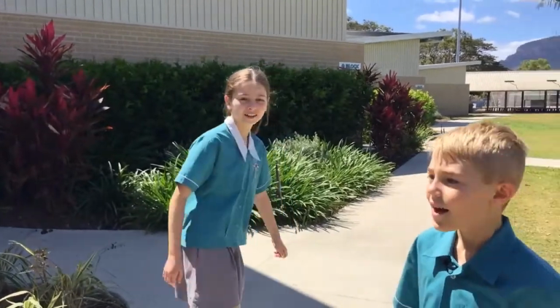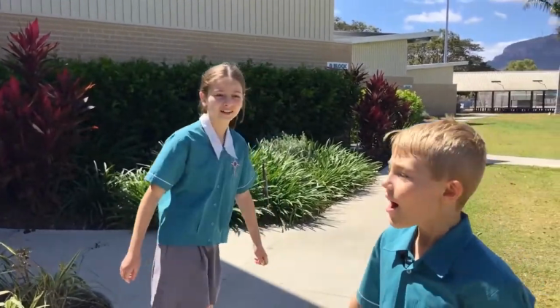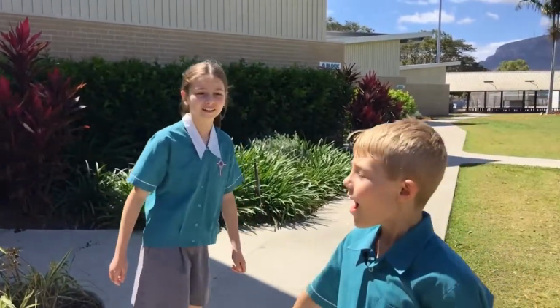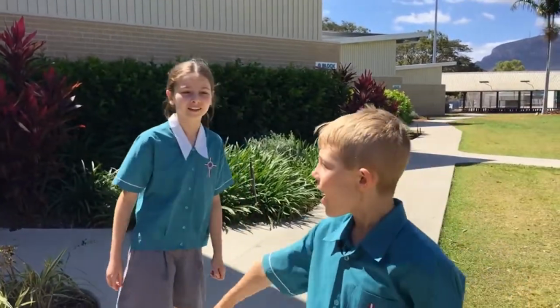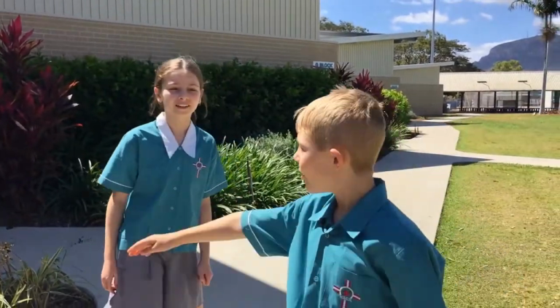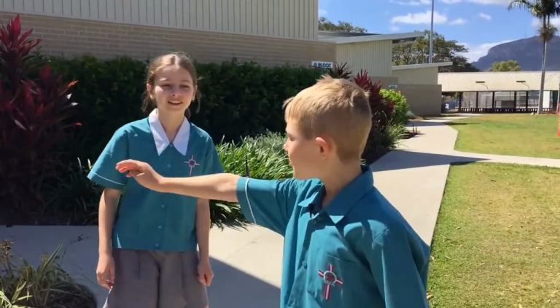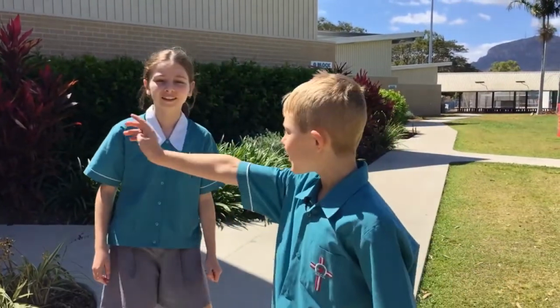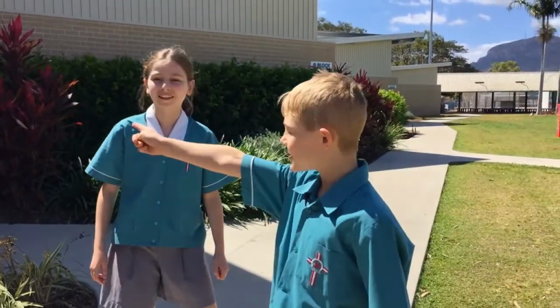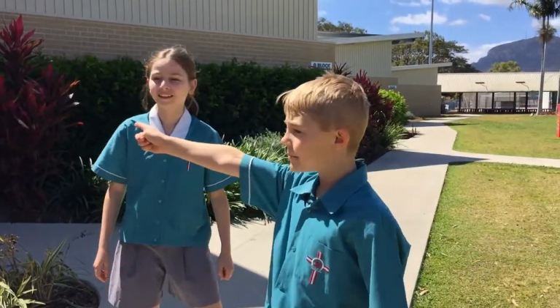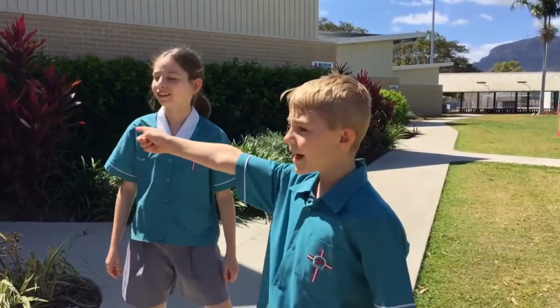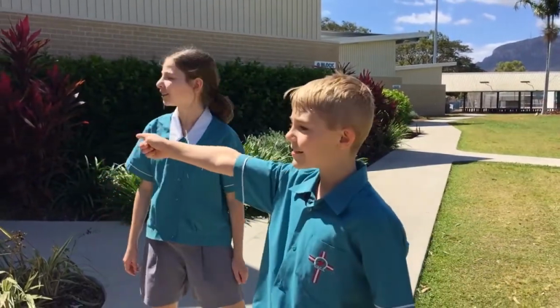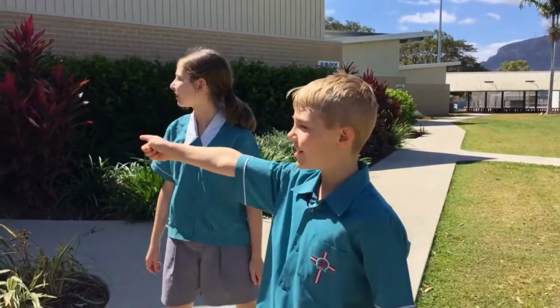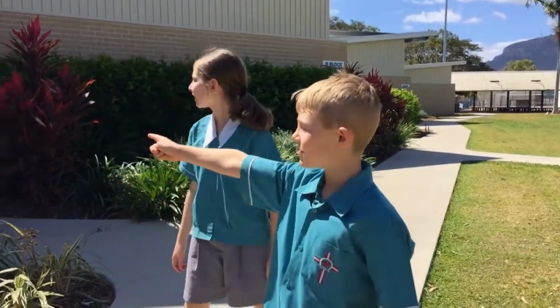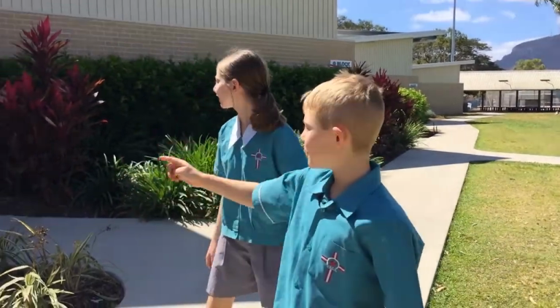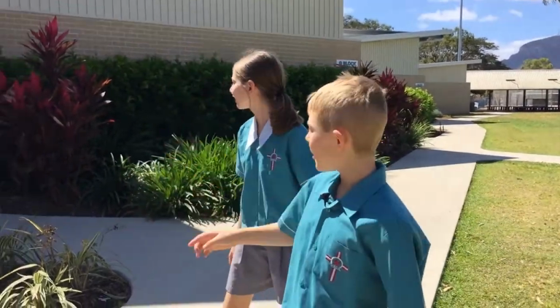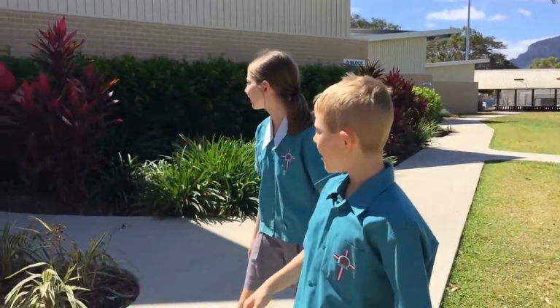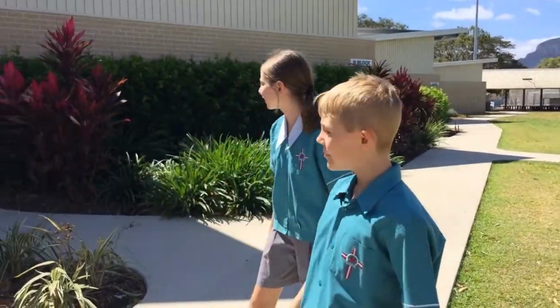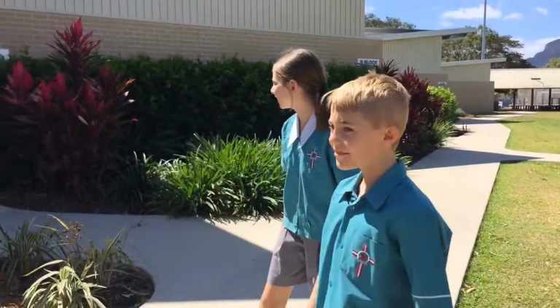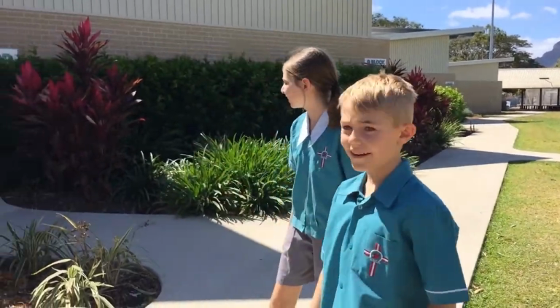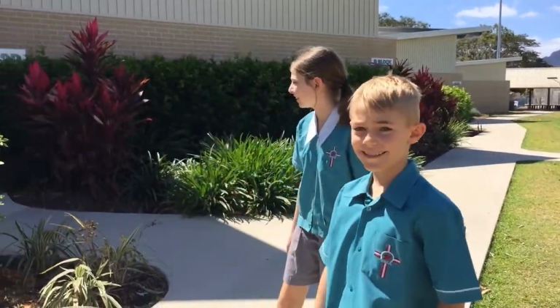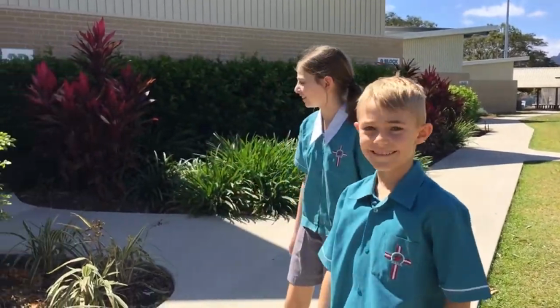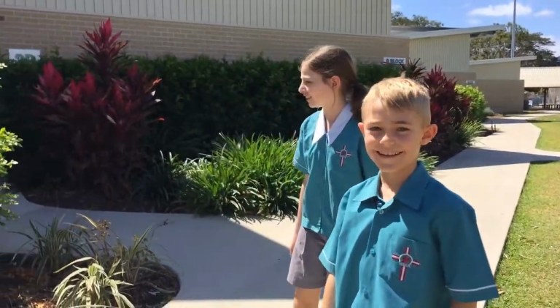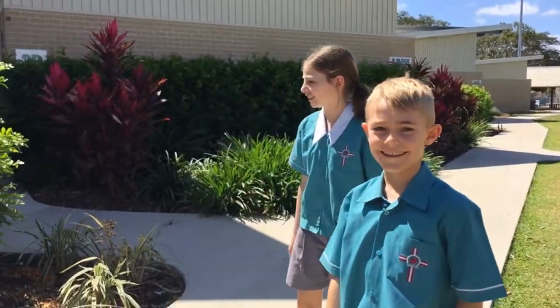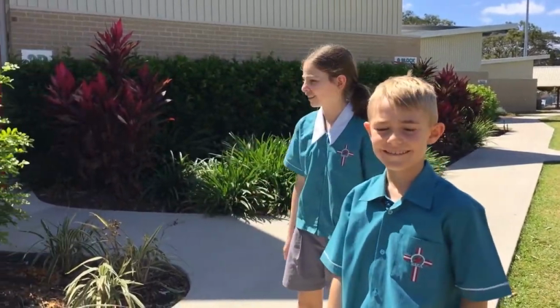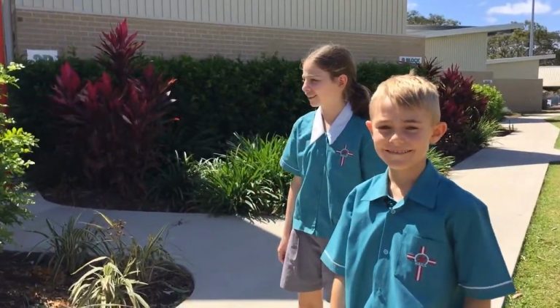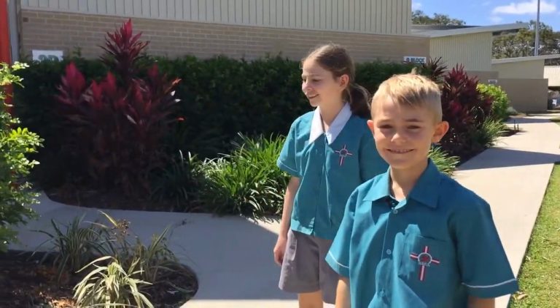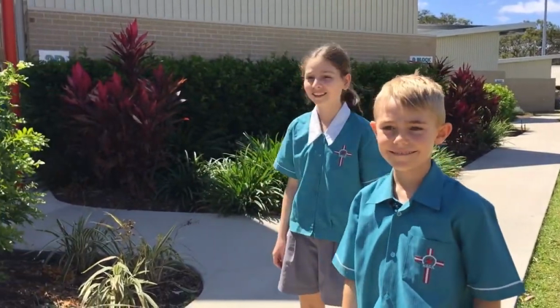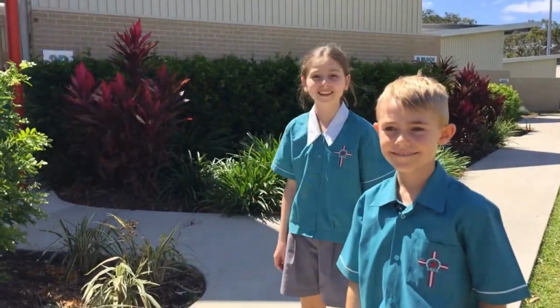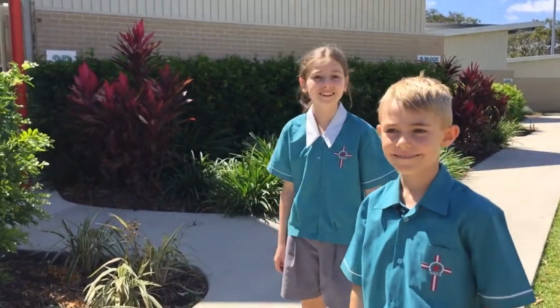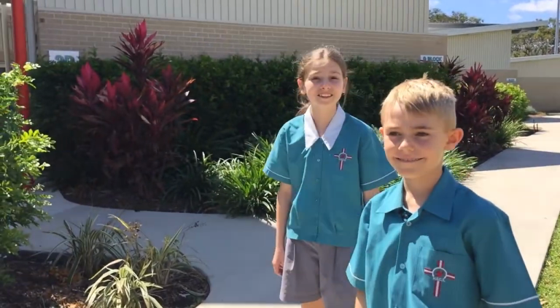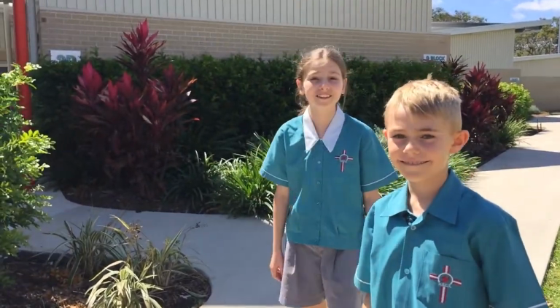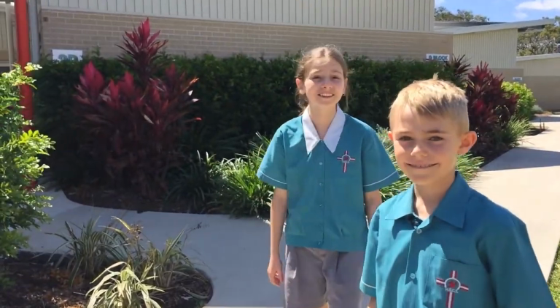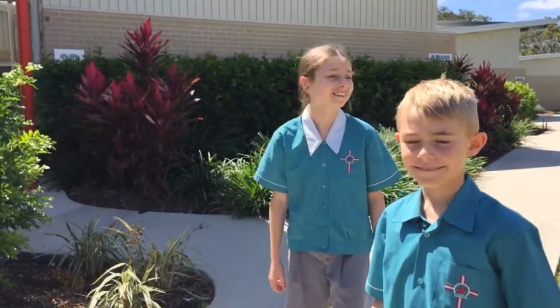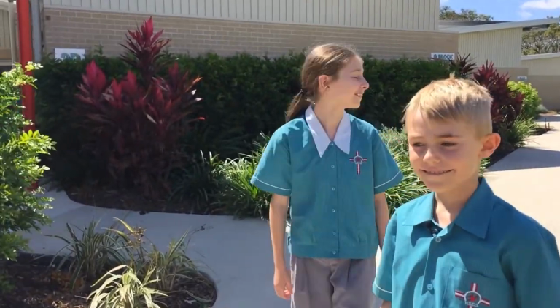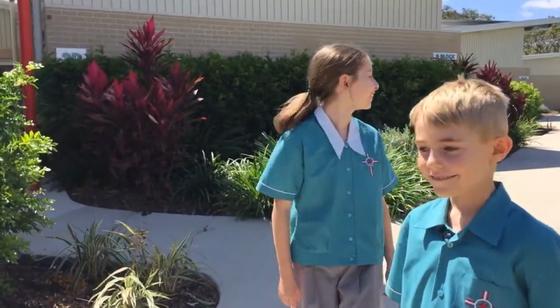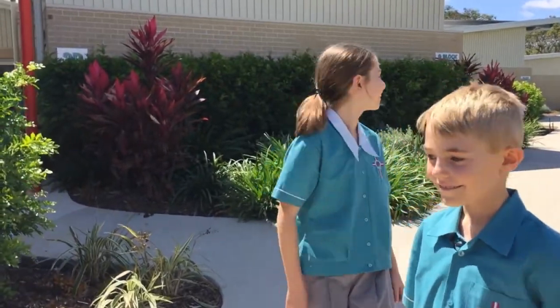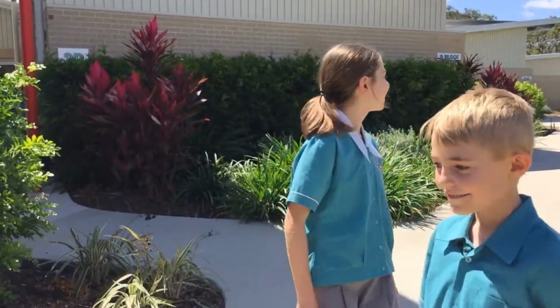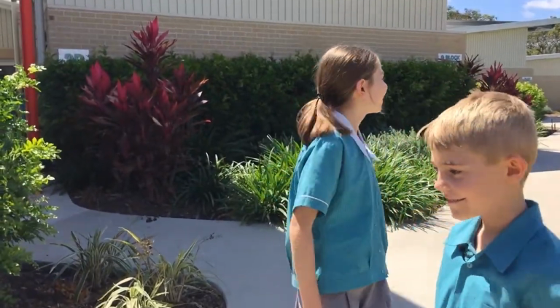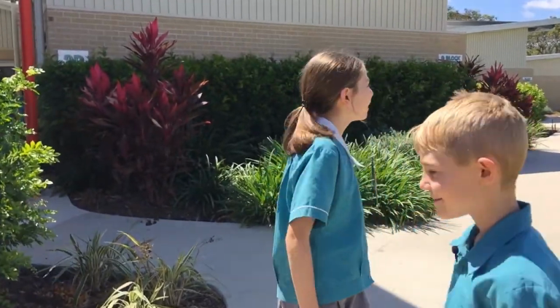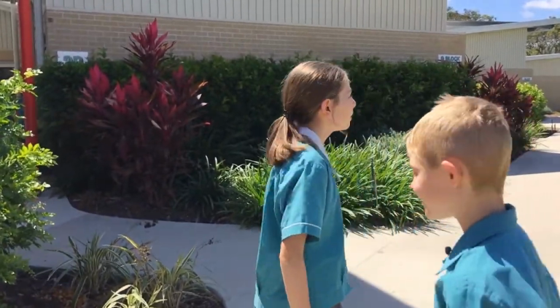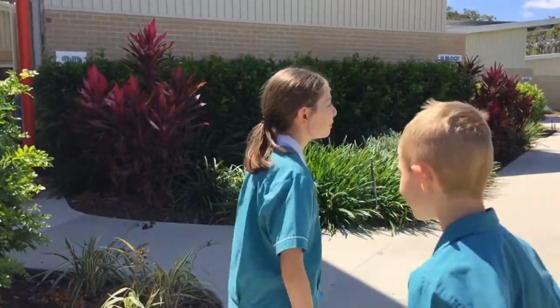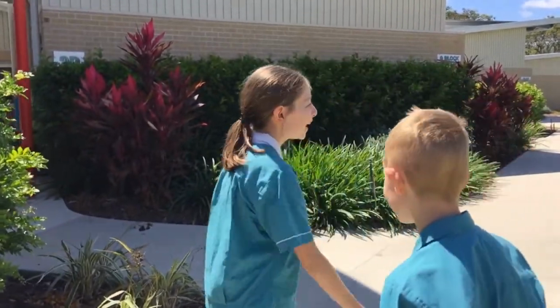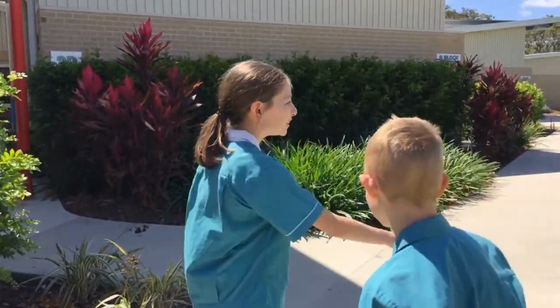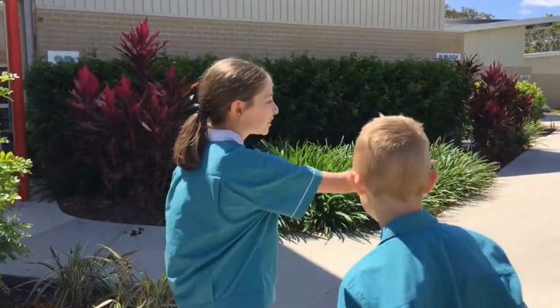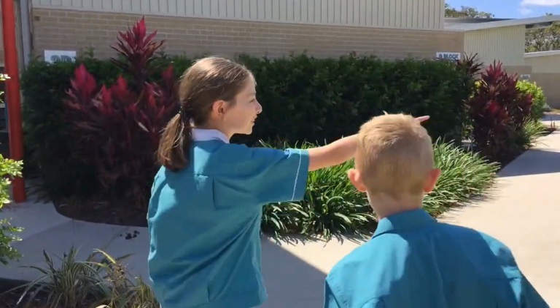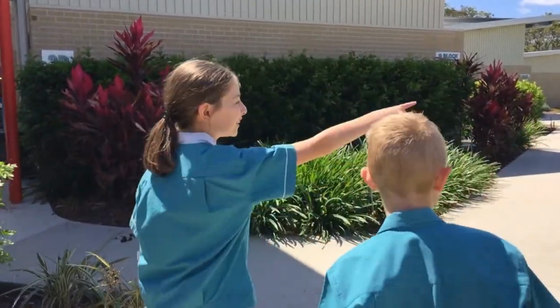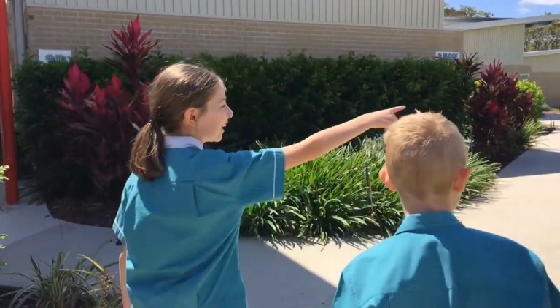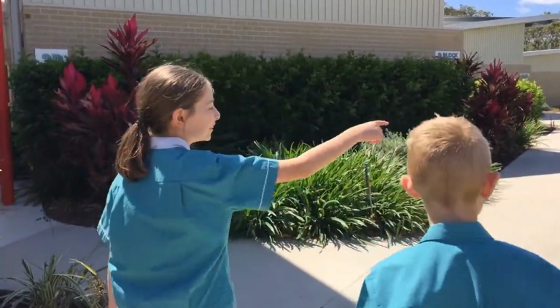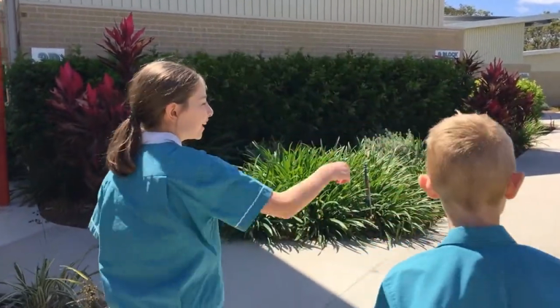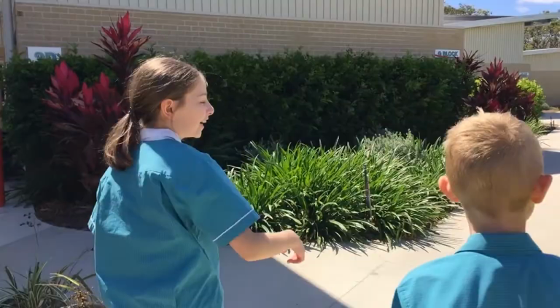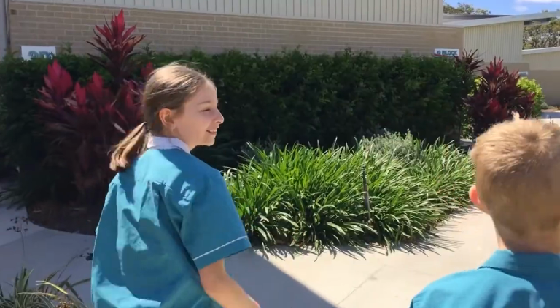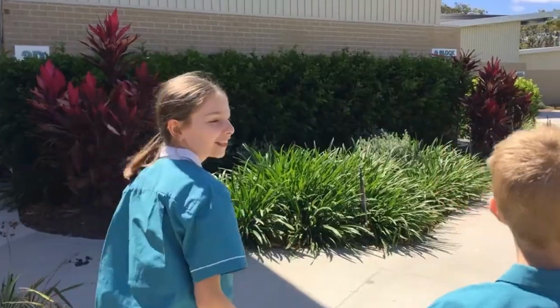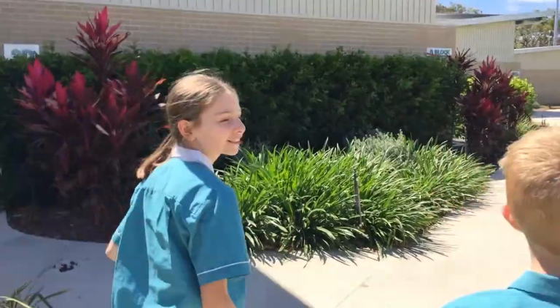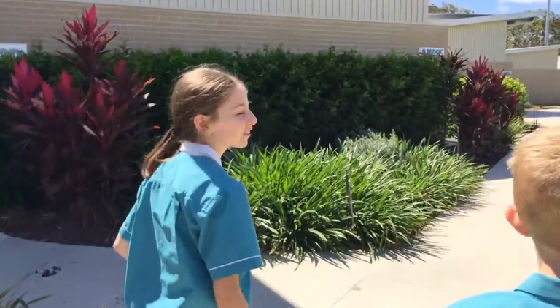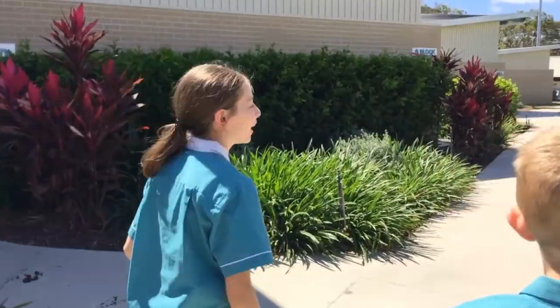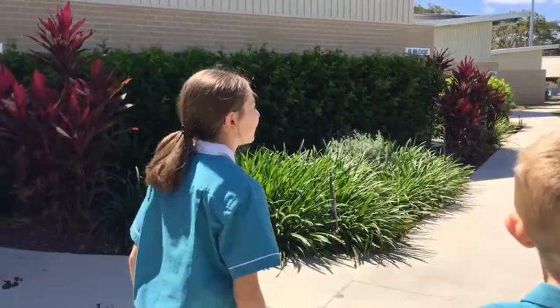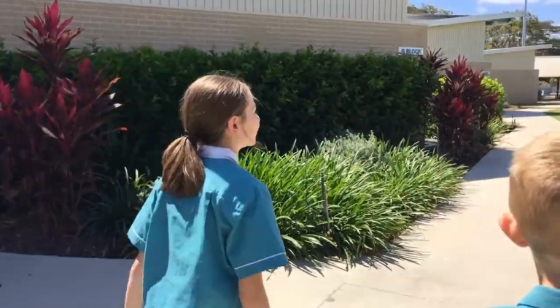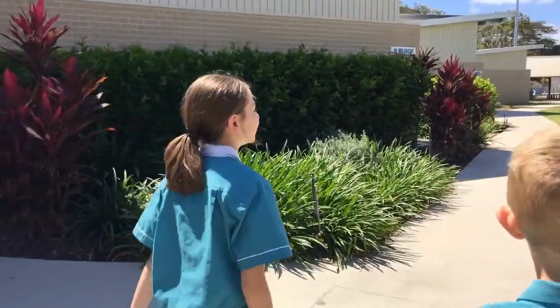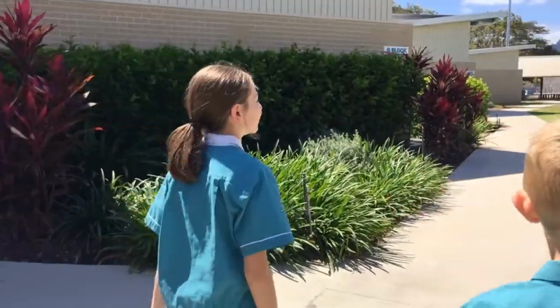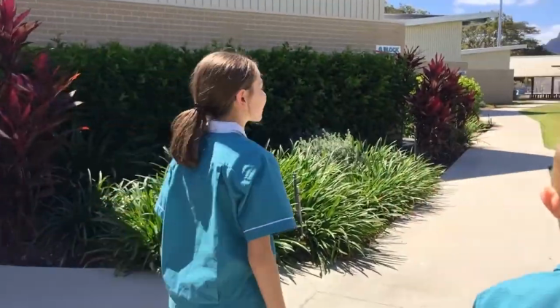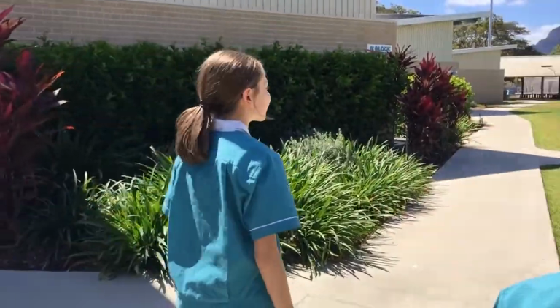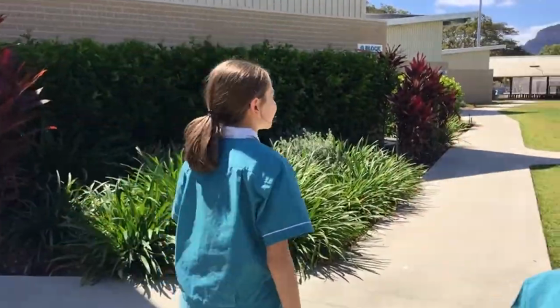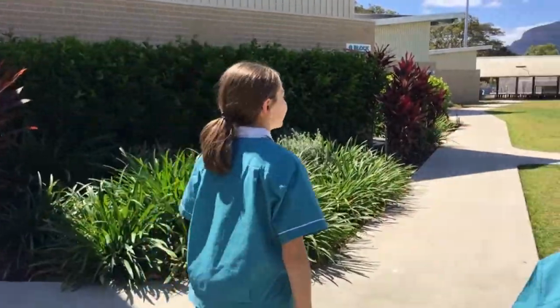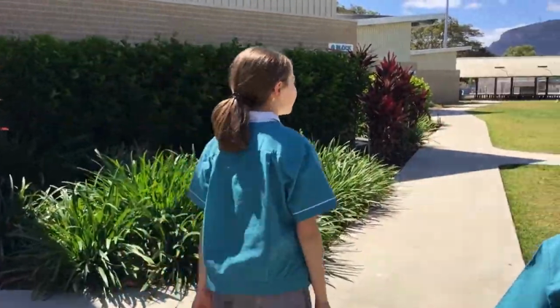Oh, there's my classroom — I'm in grade three. Cool! Mine's just down there. Let's go have a look.